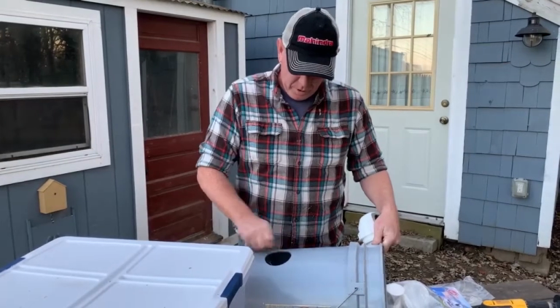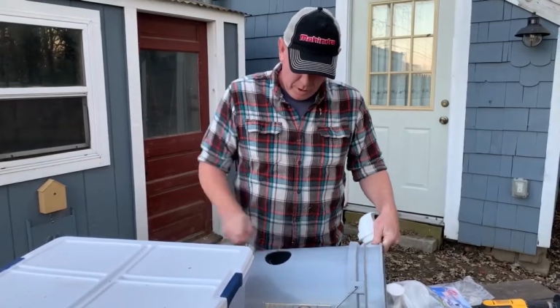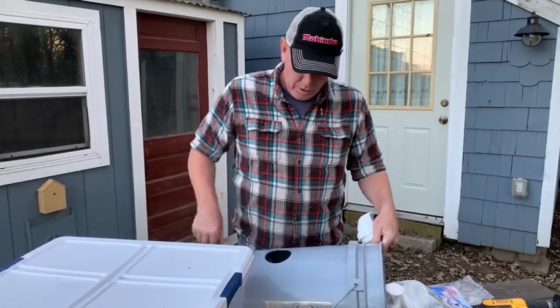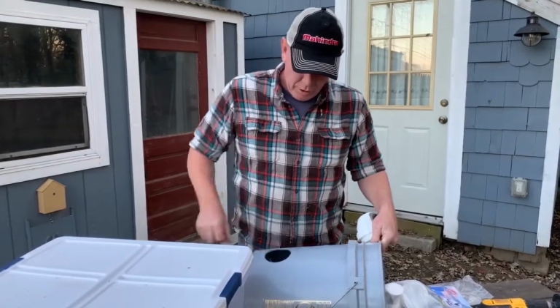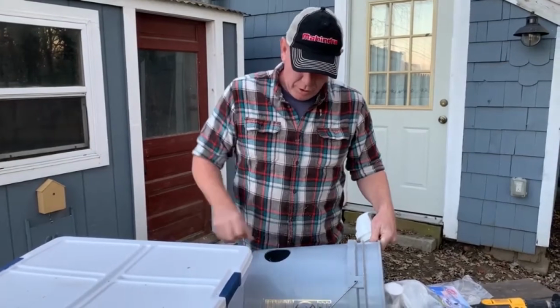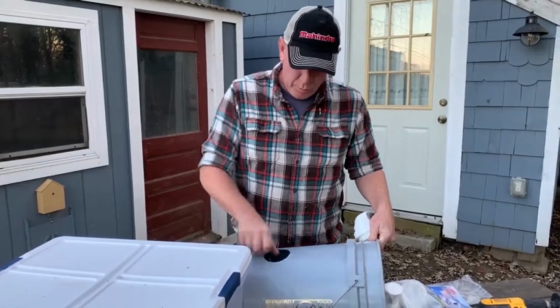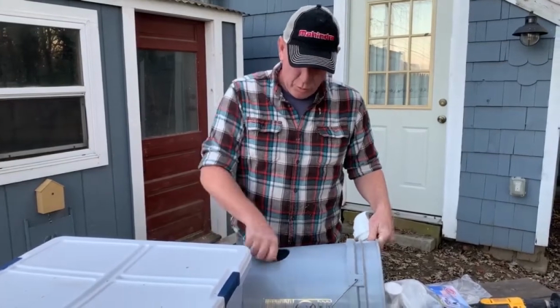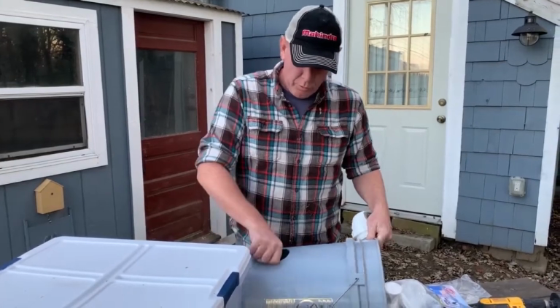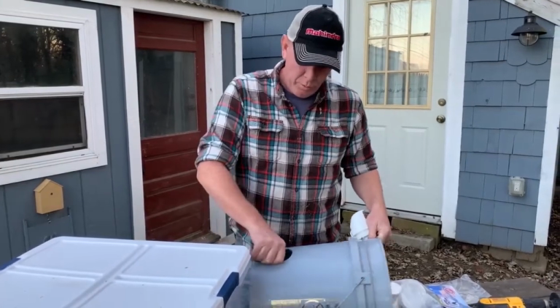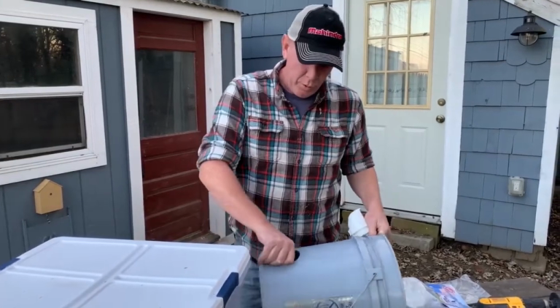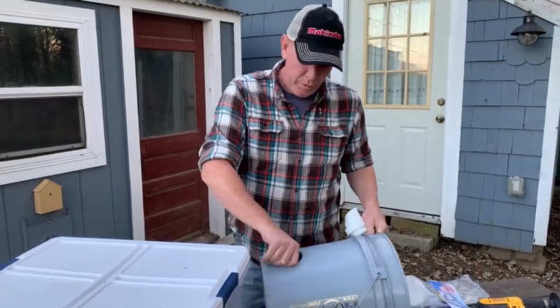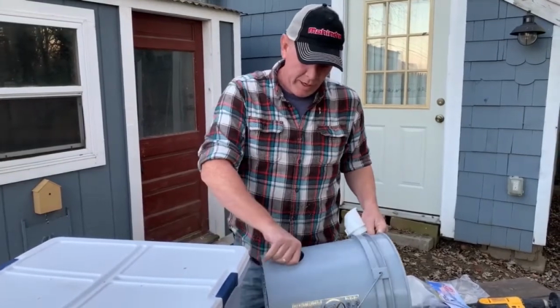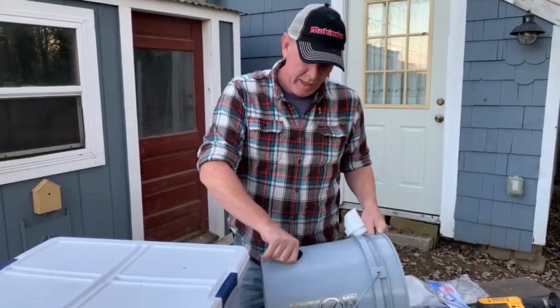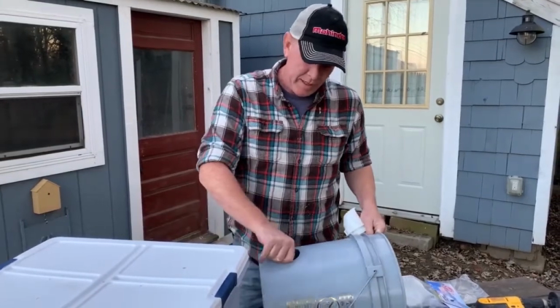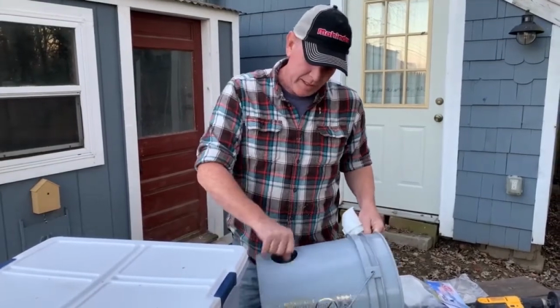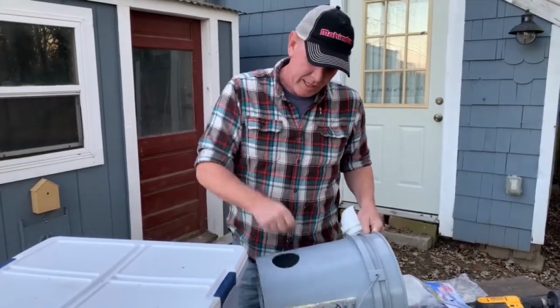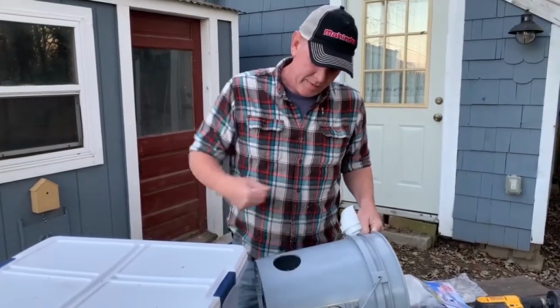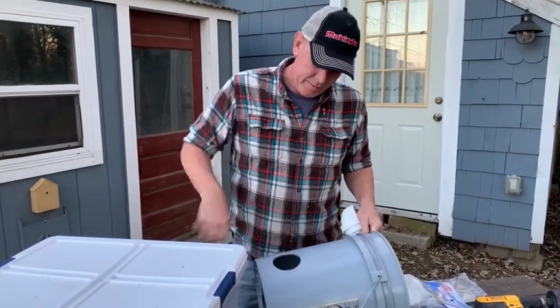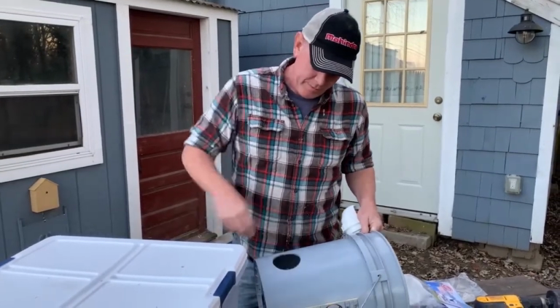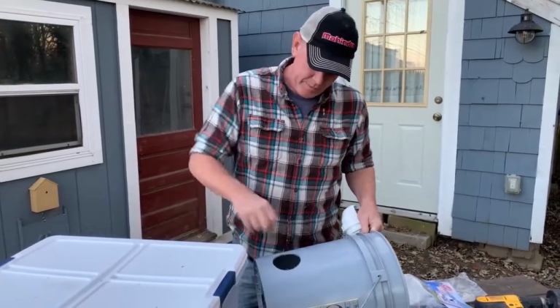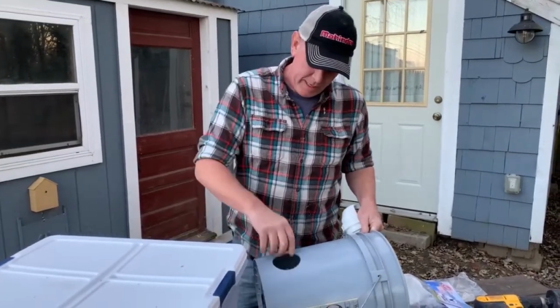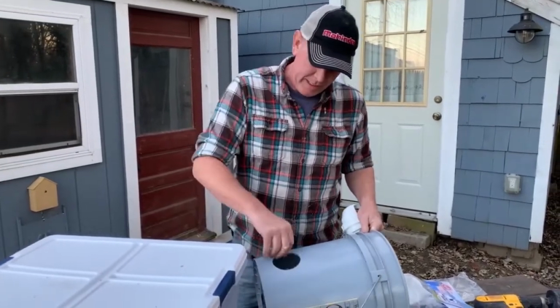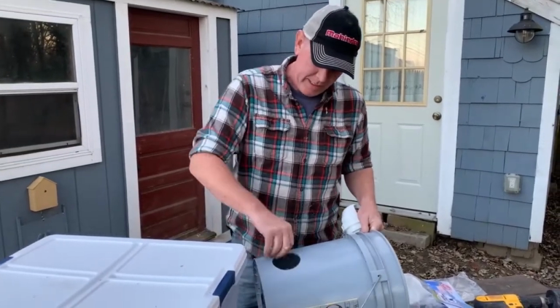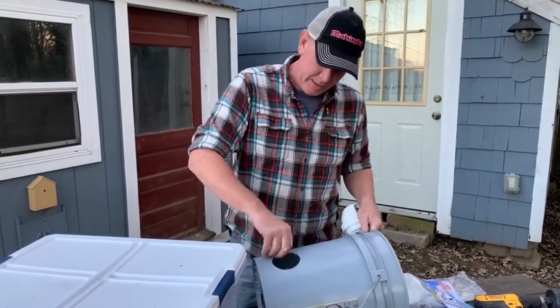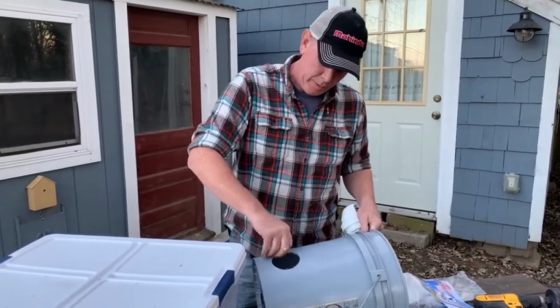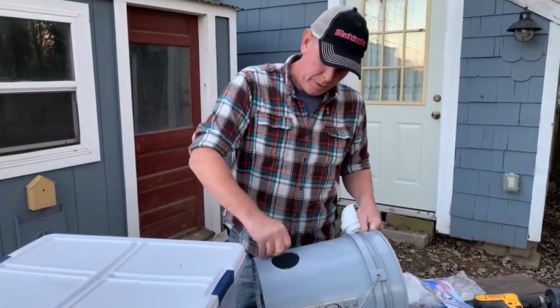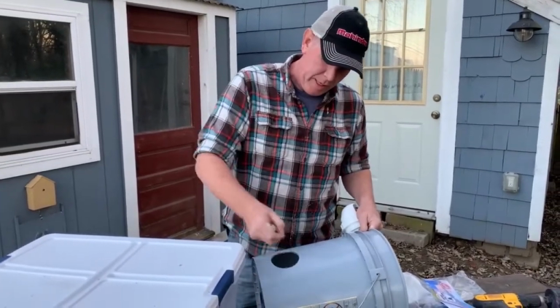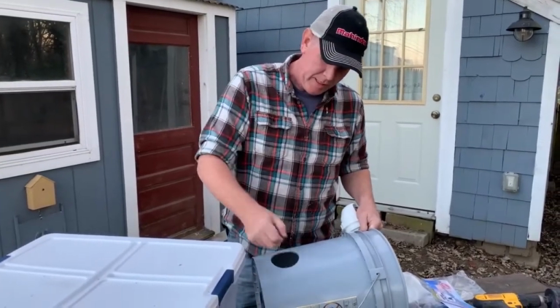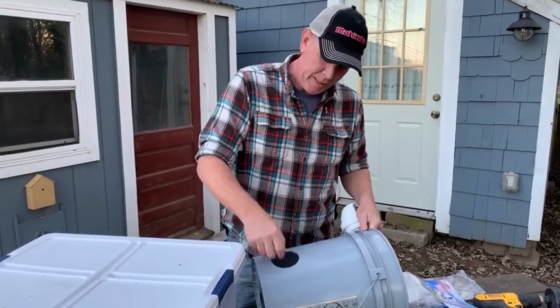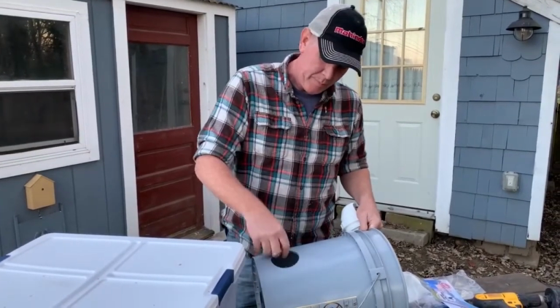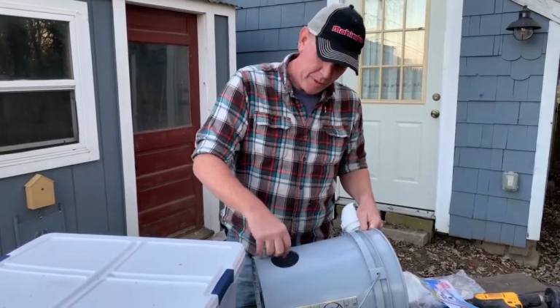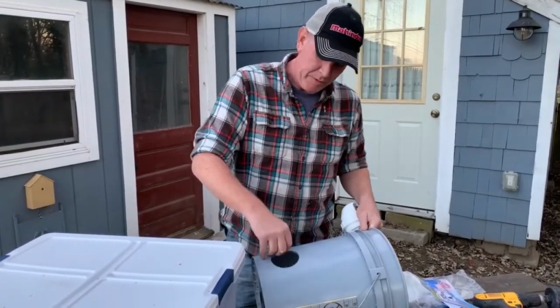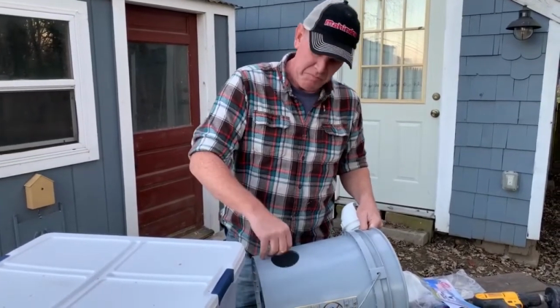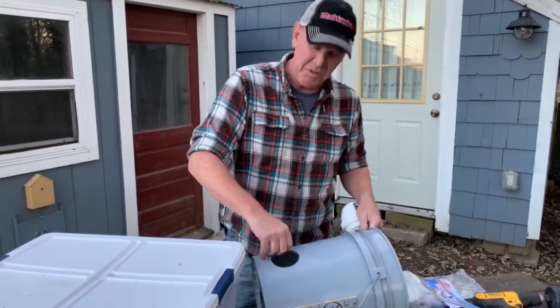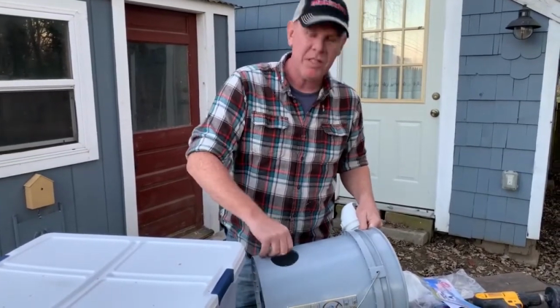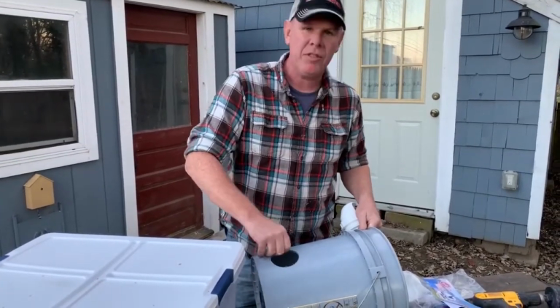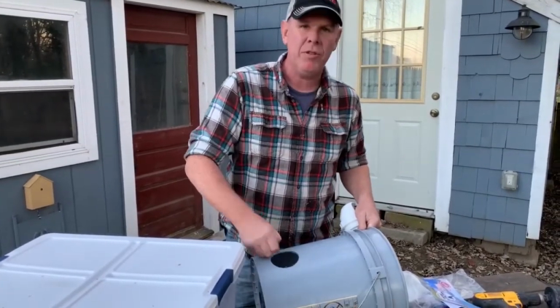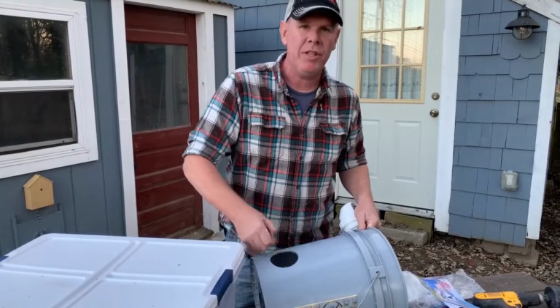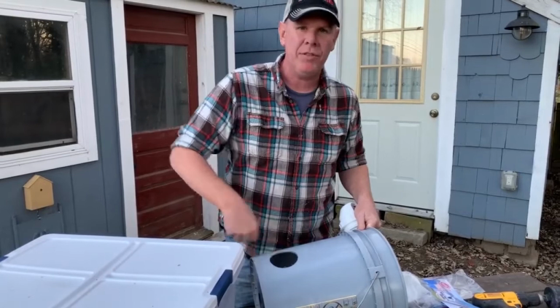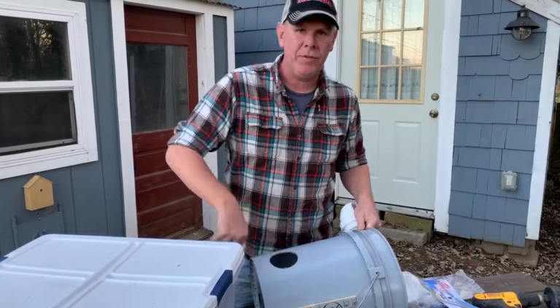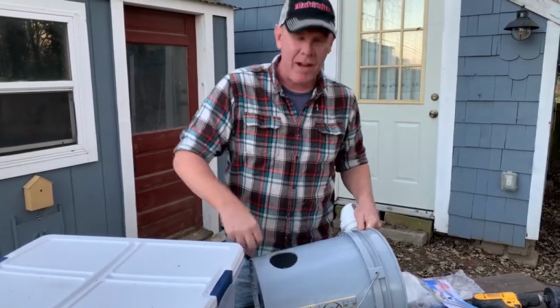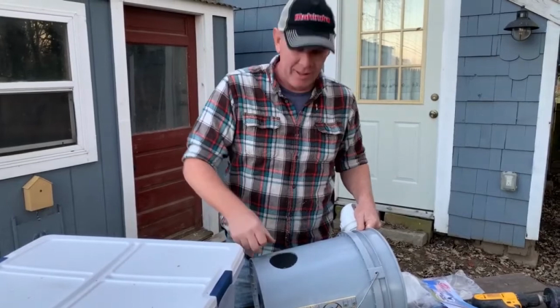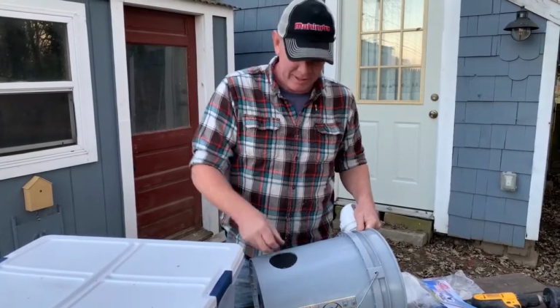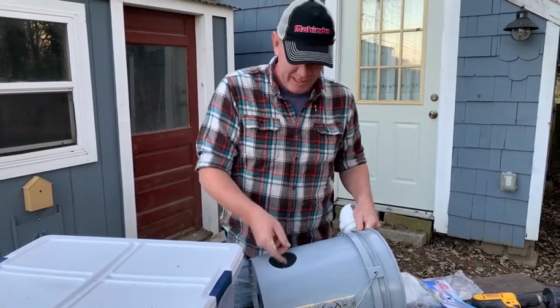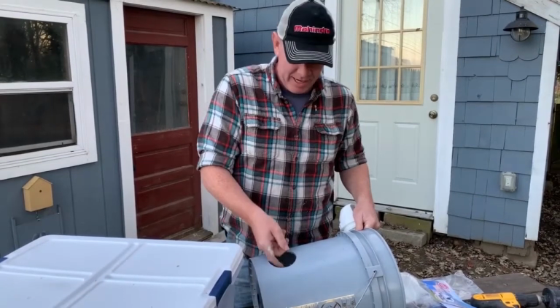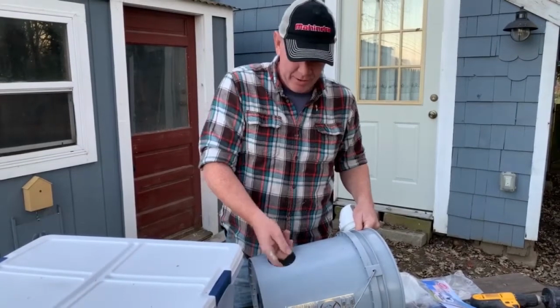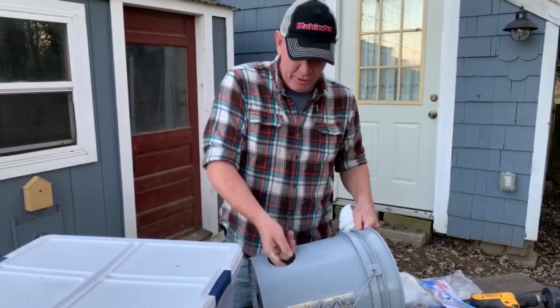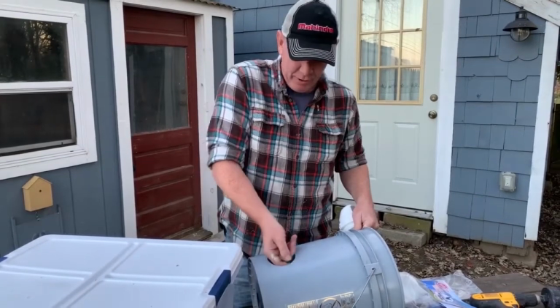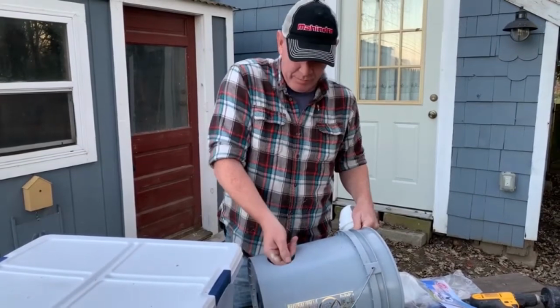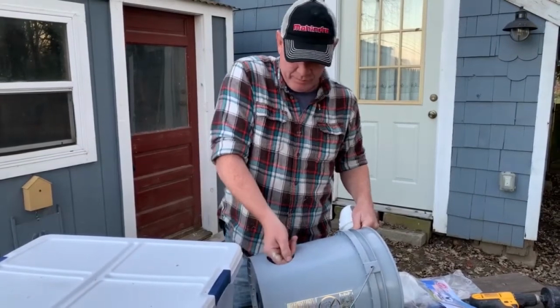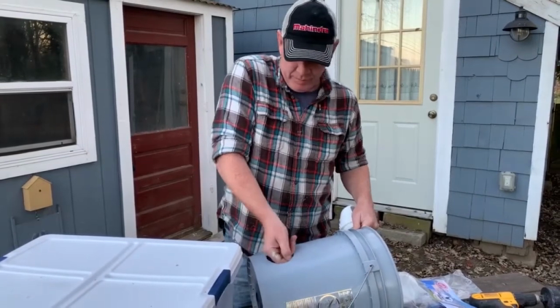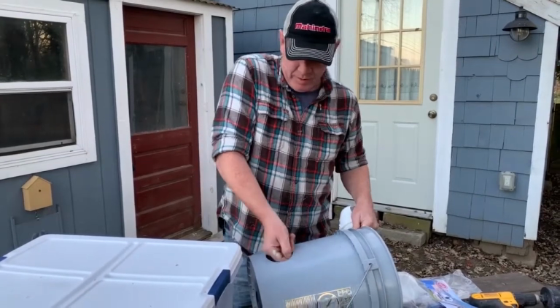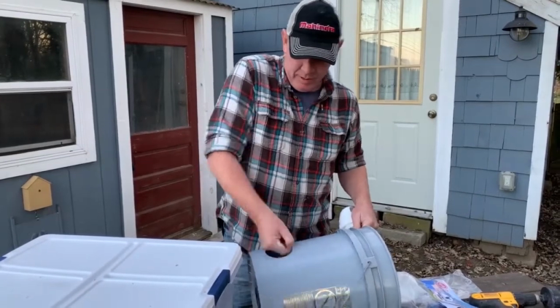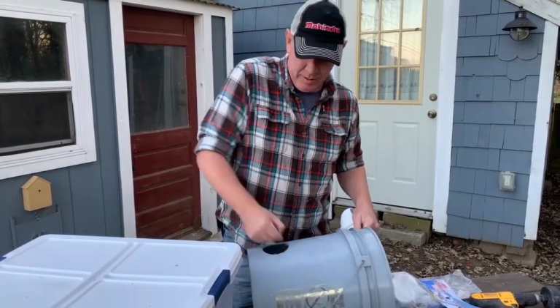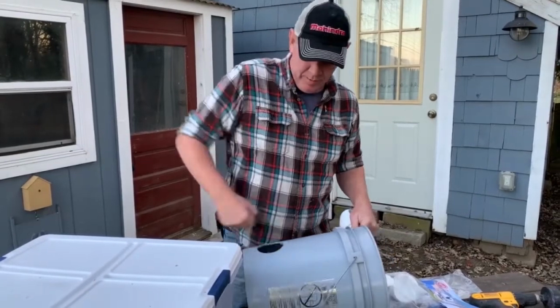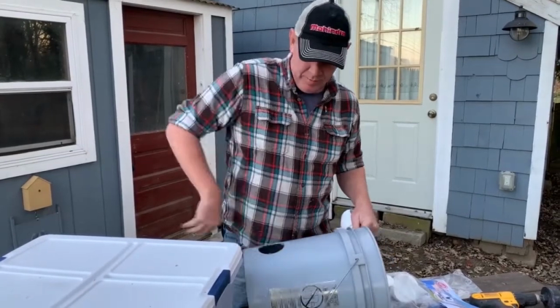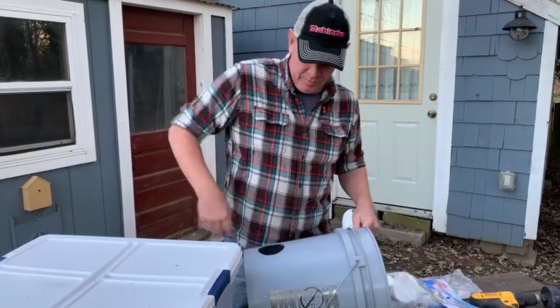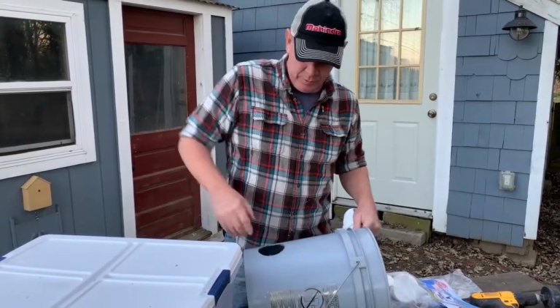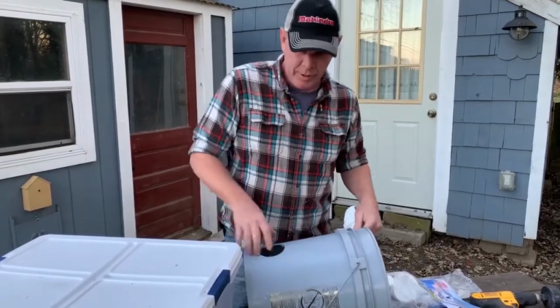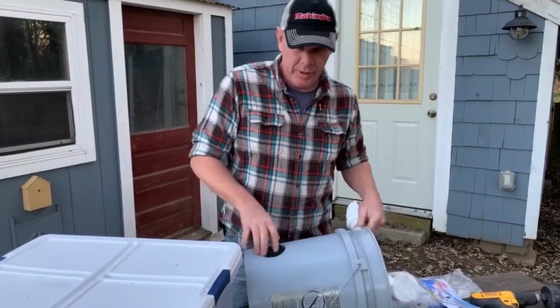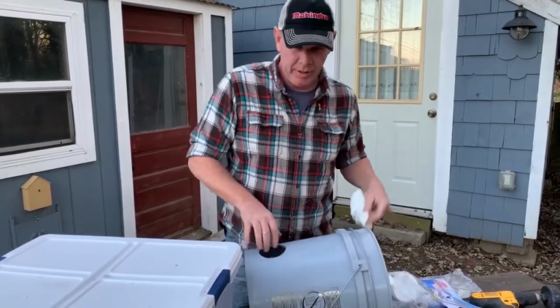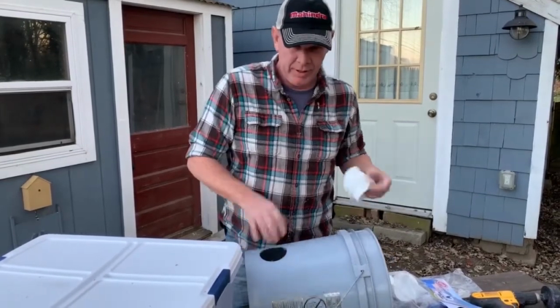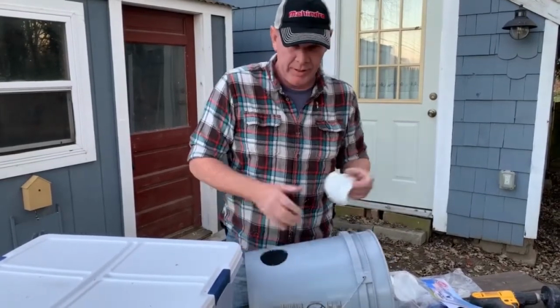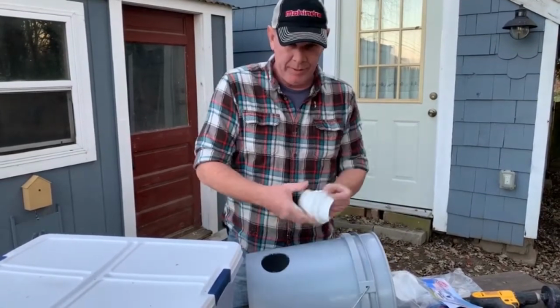You can remove any of this excess little plastic, but there's no need to file it down or do anything like that.